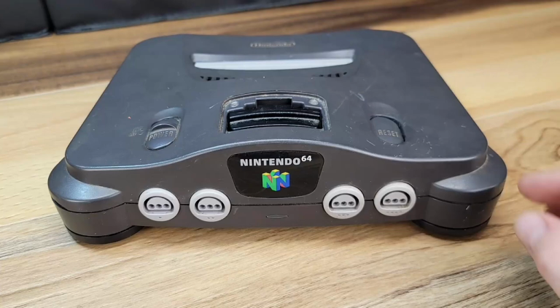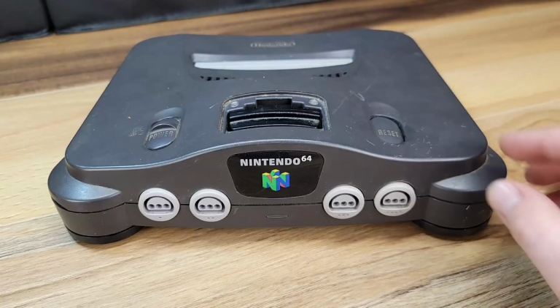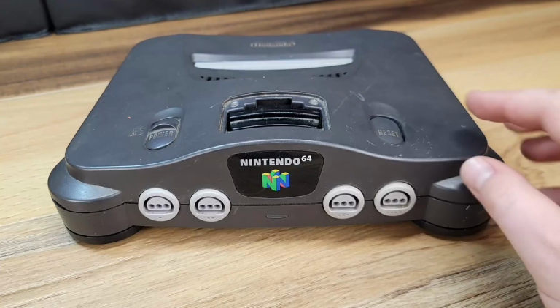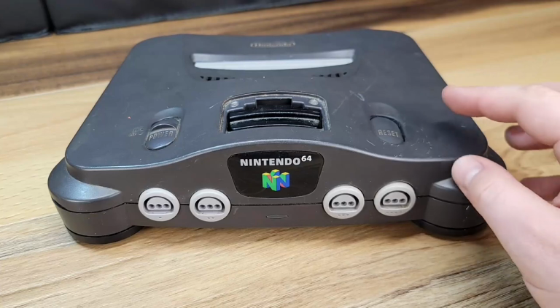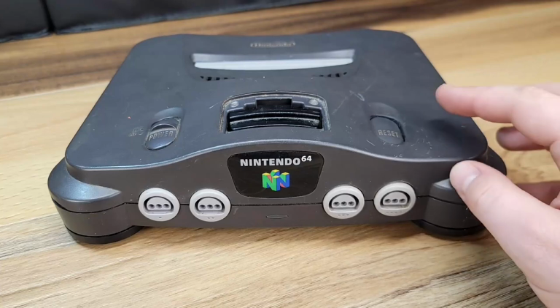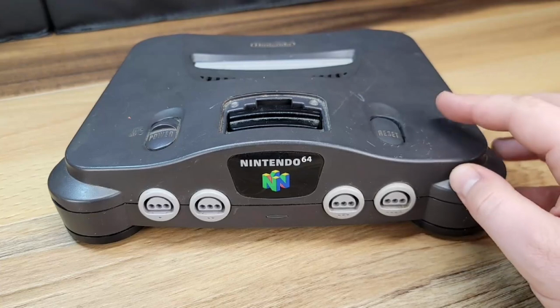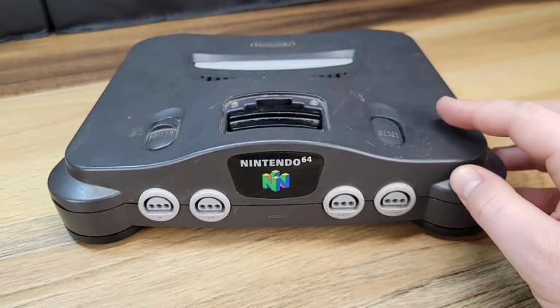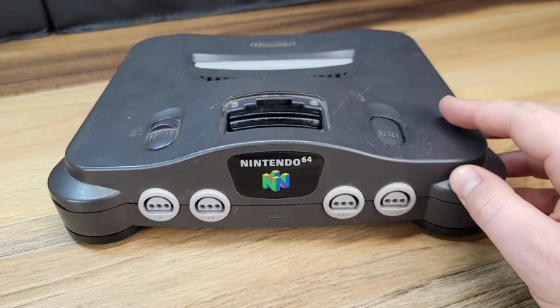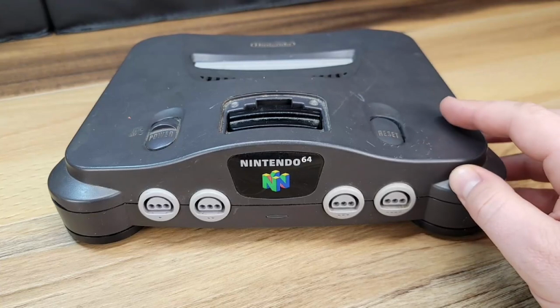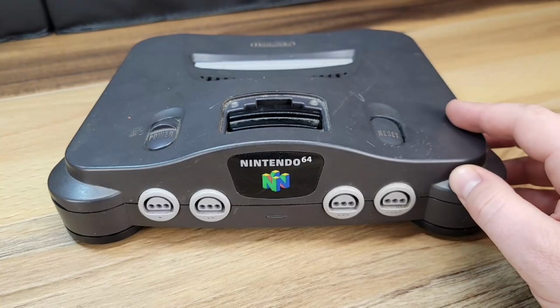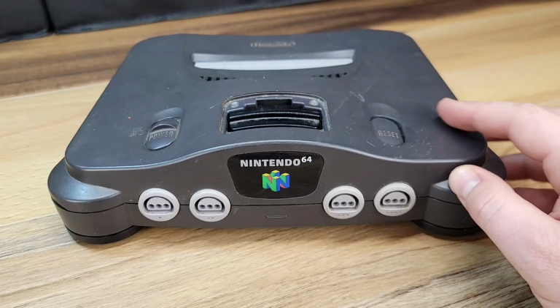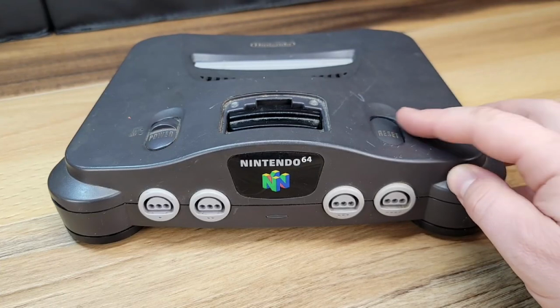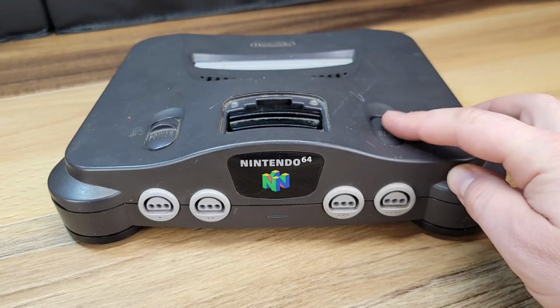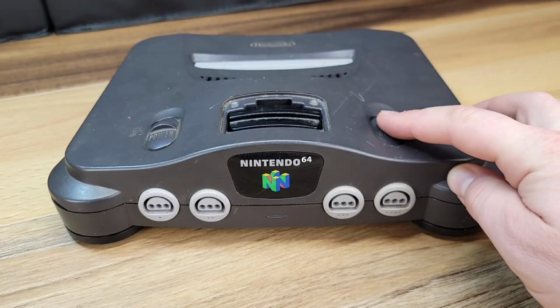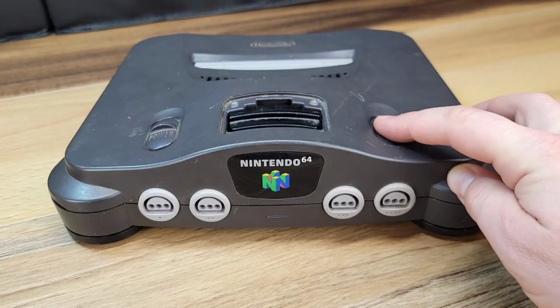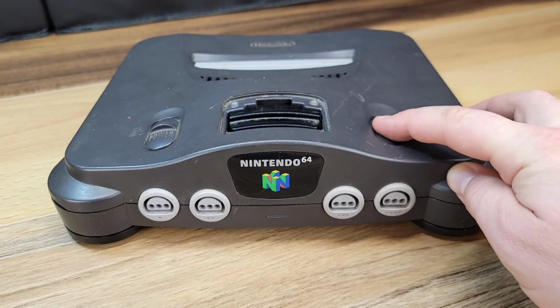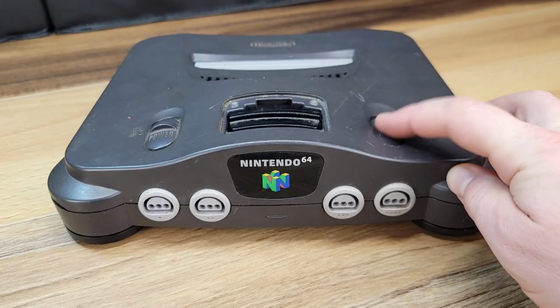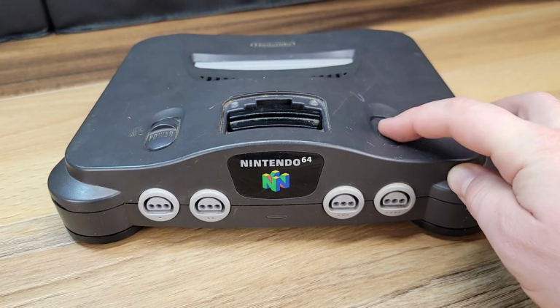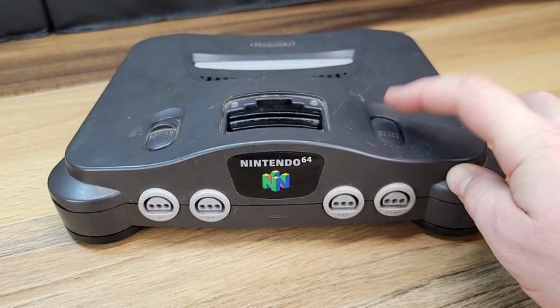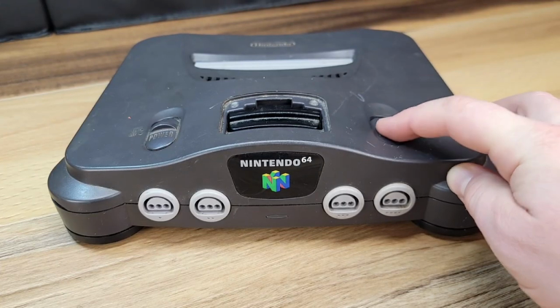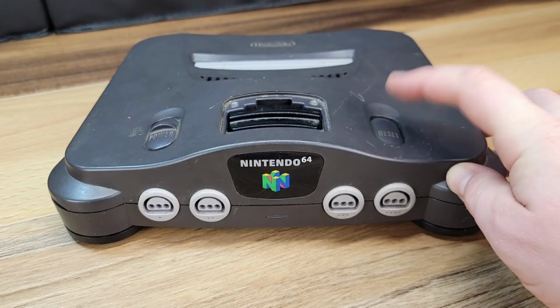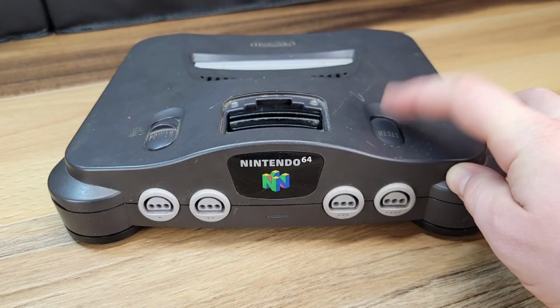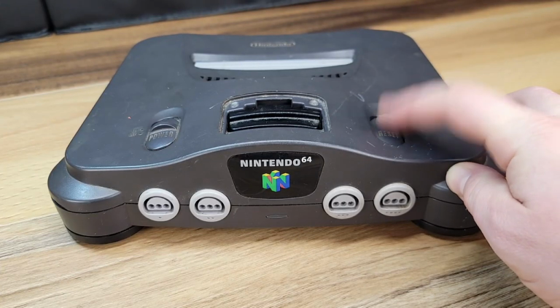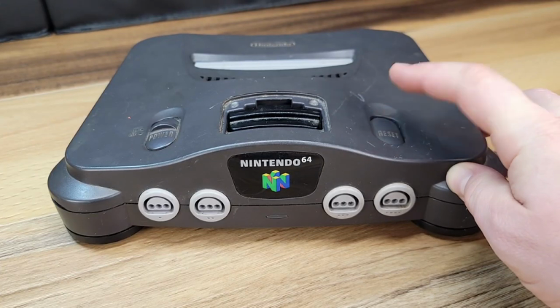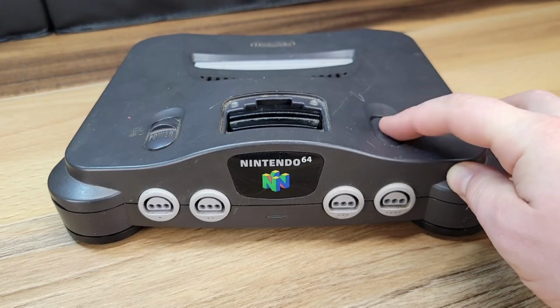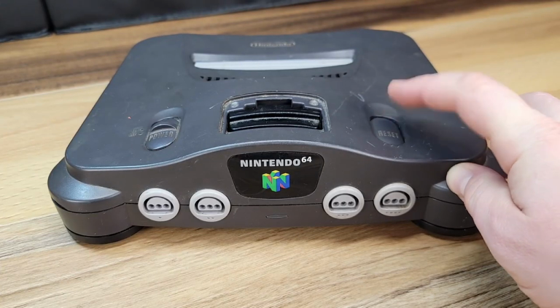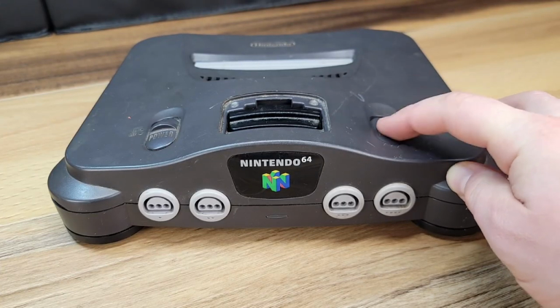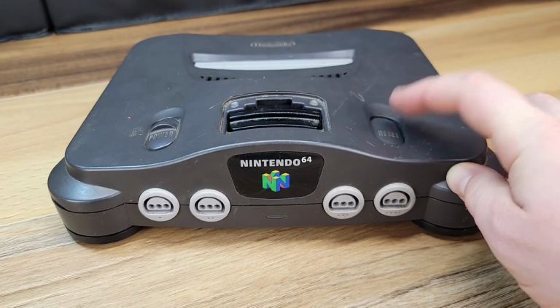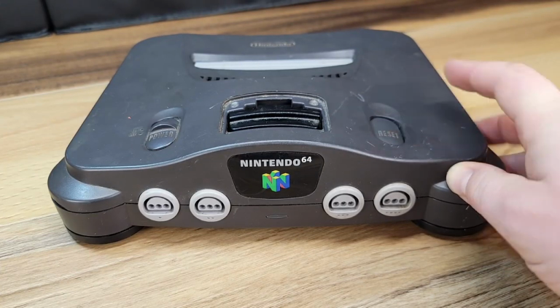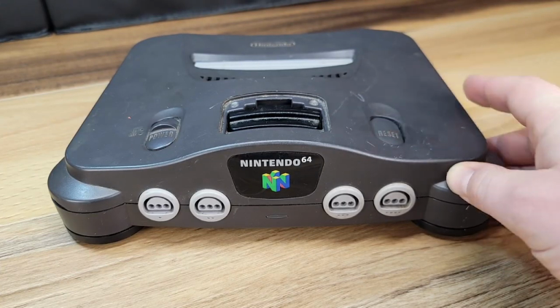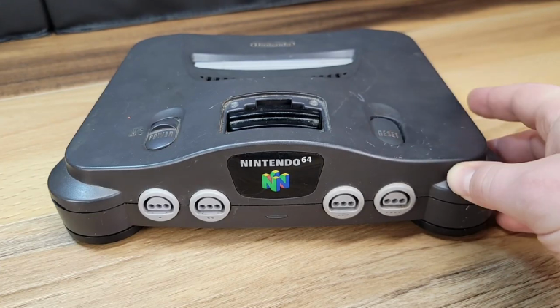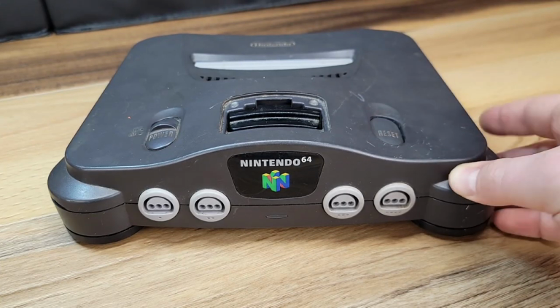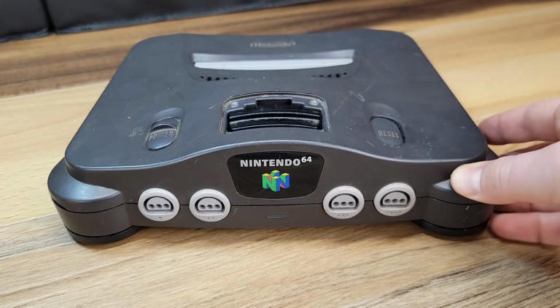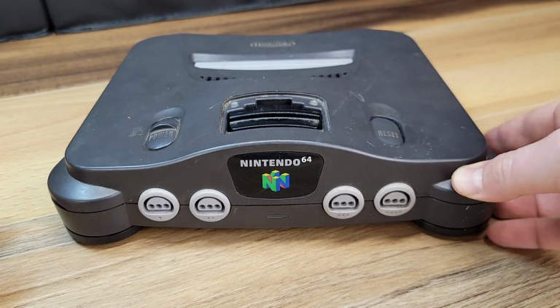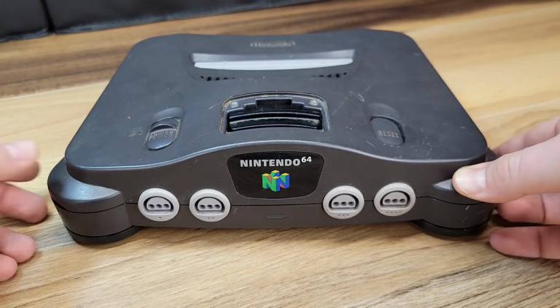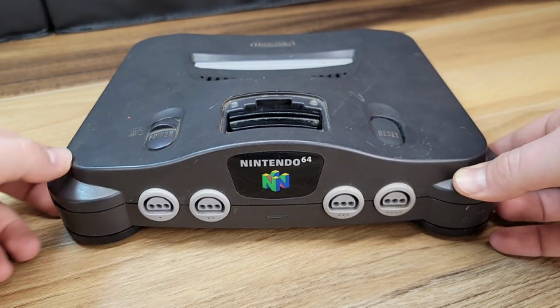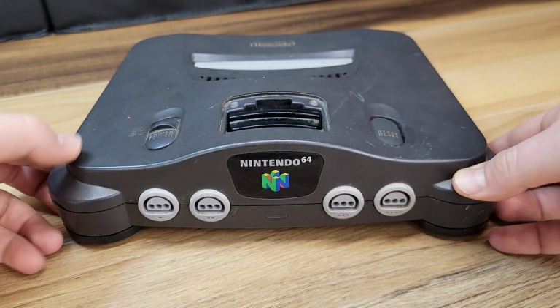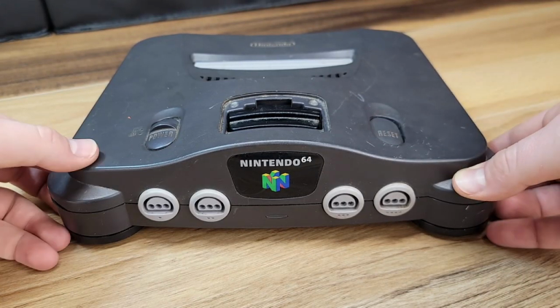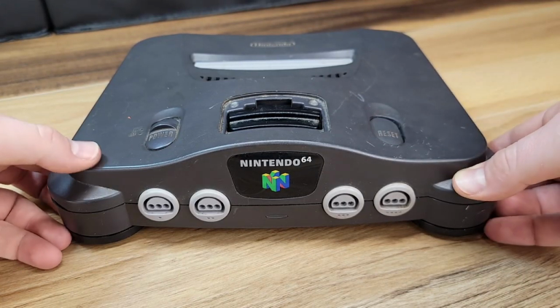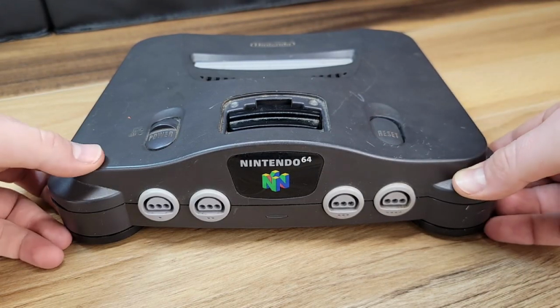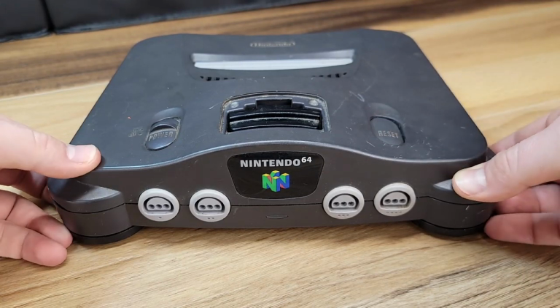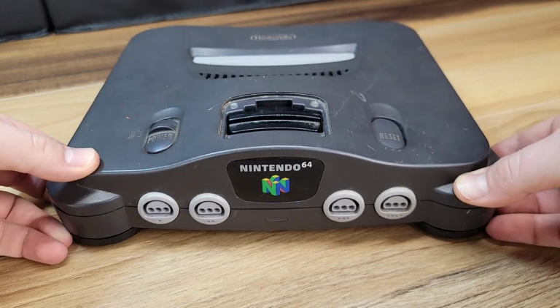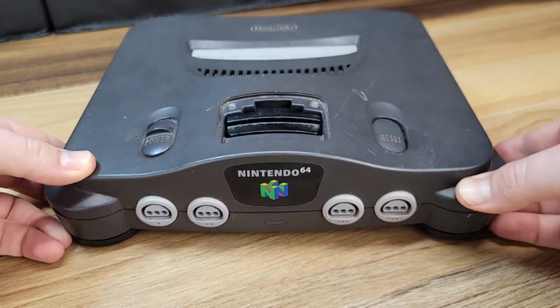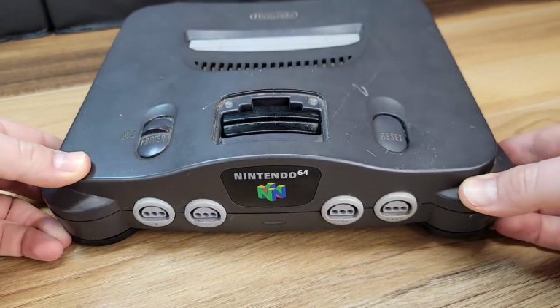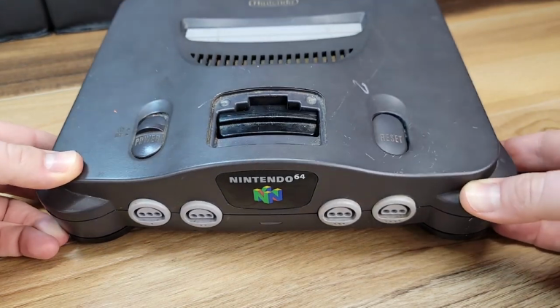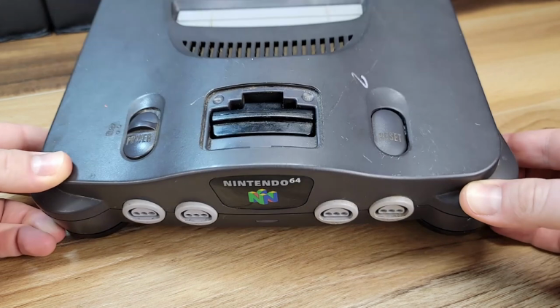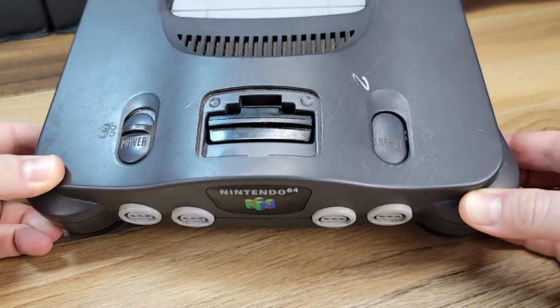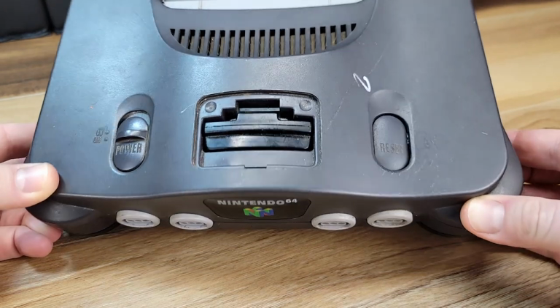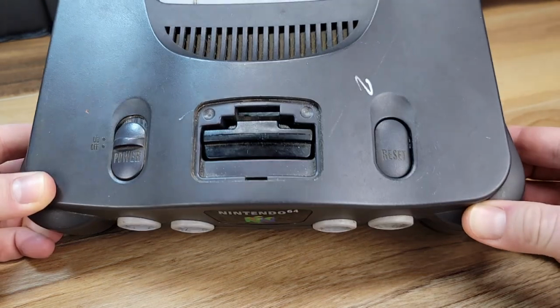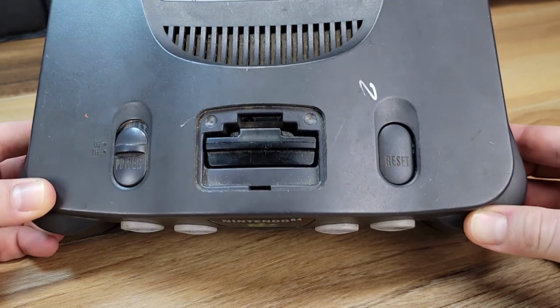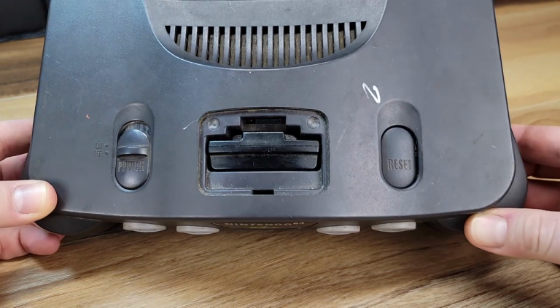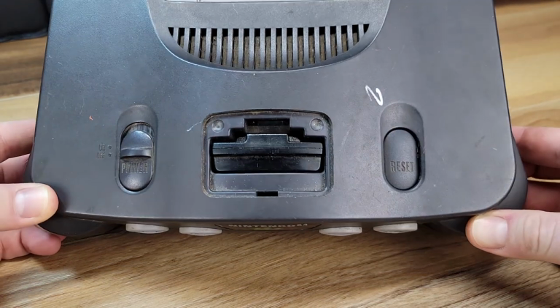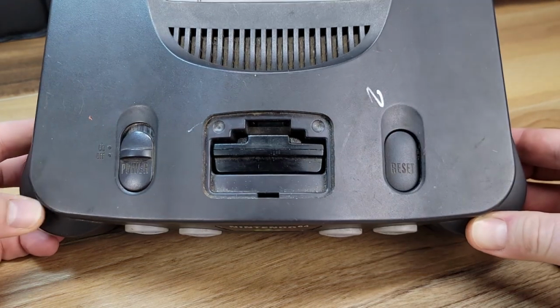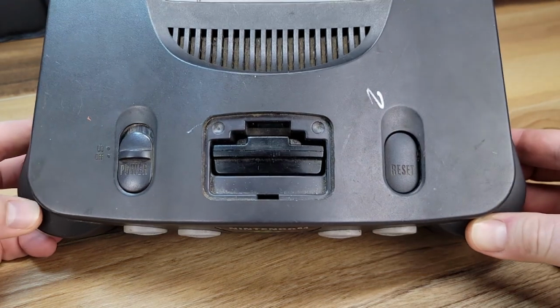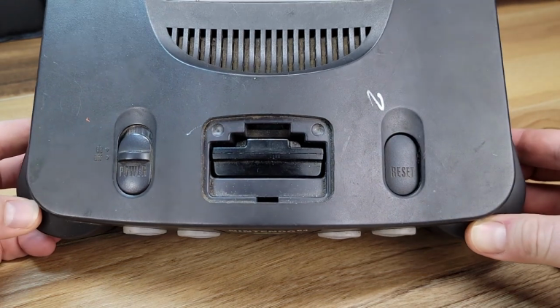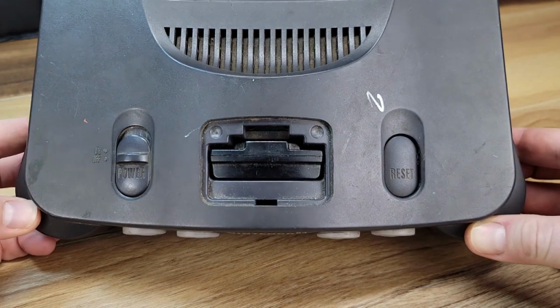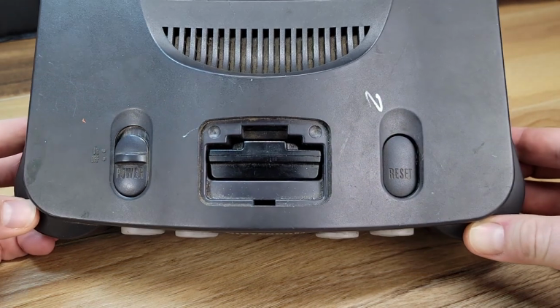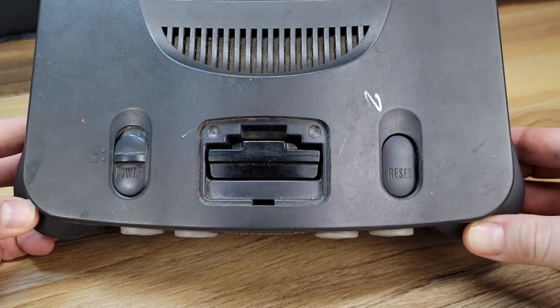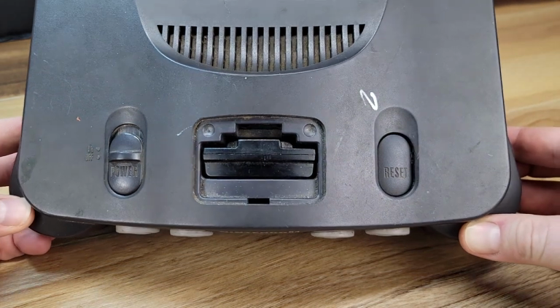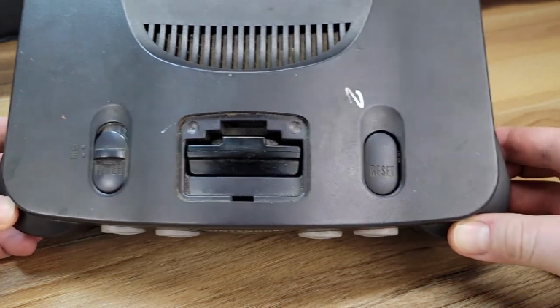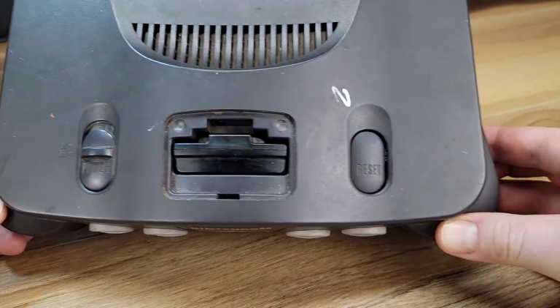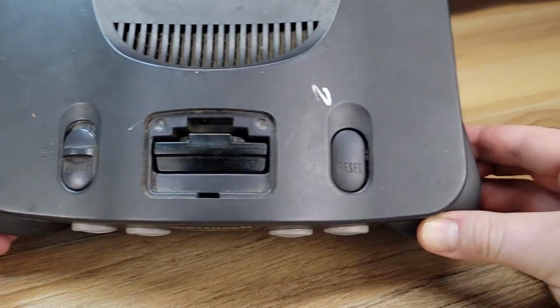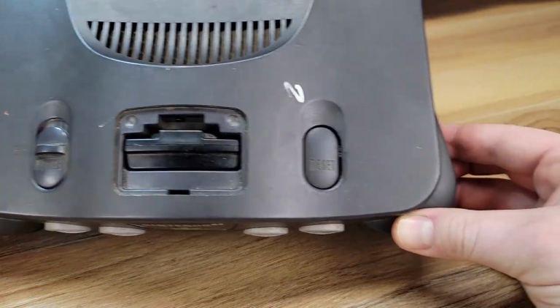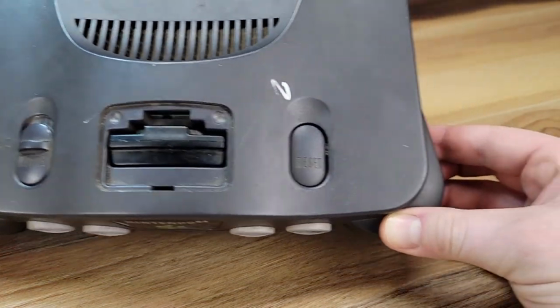In this video, we're going to completely disassemble and clean this Nintendo 64, model NUS-001.